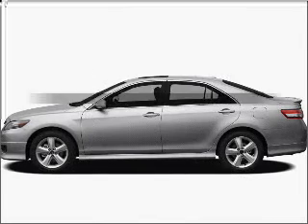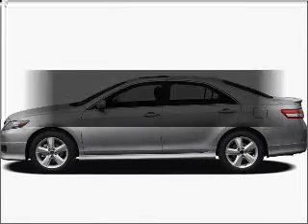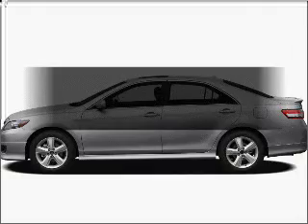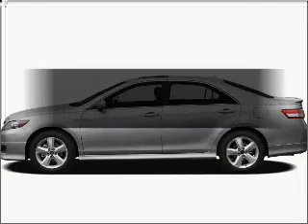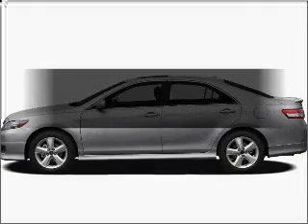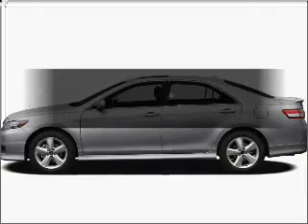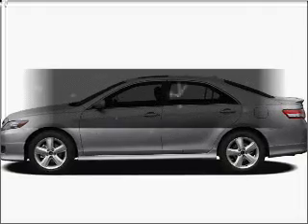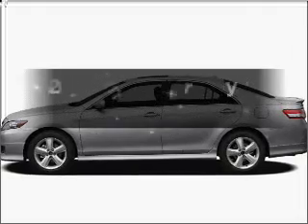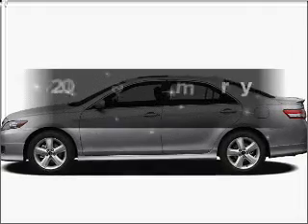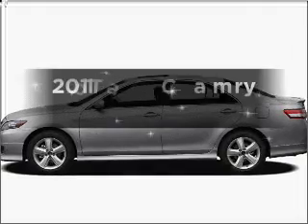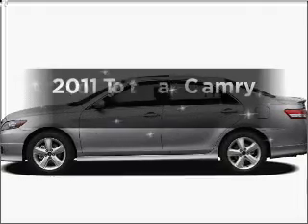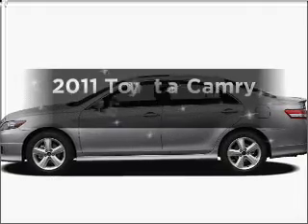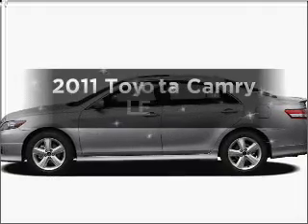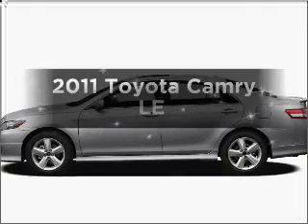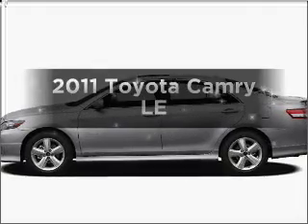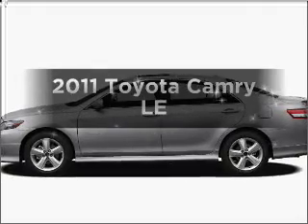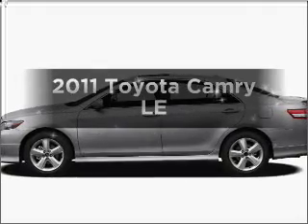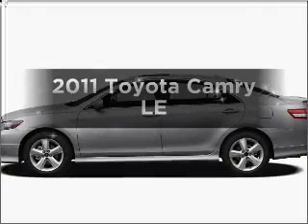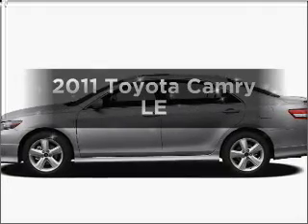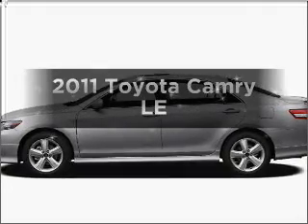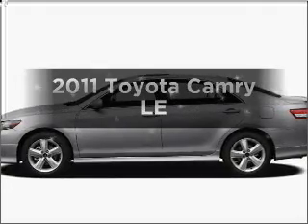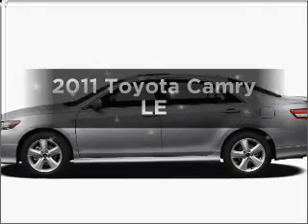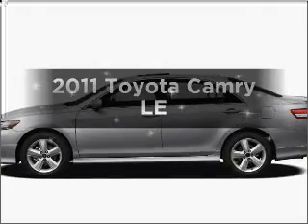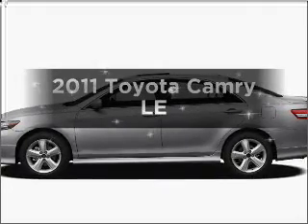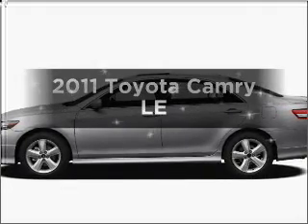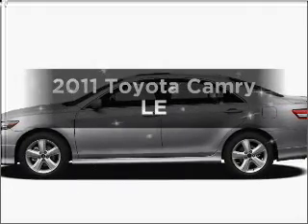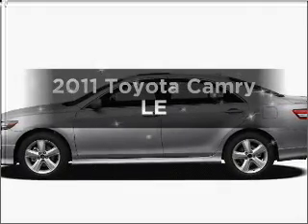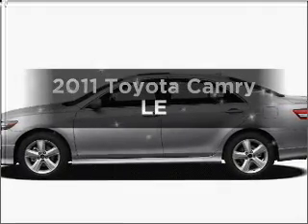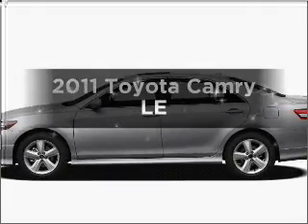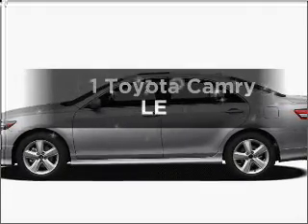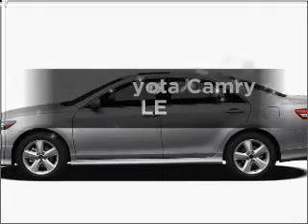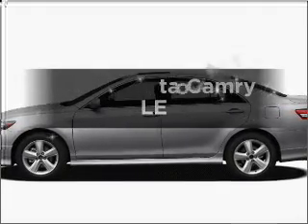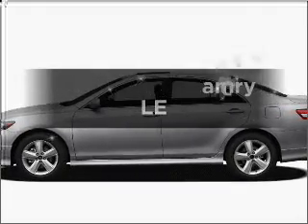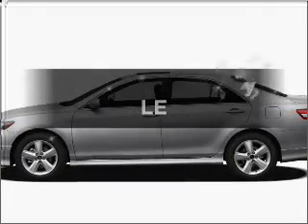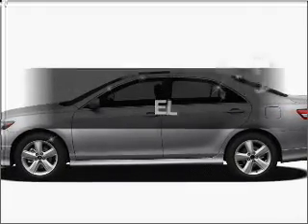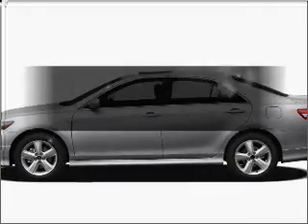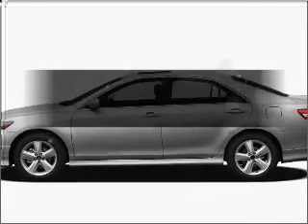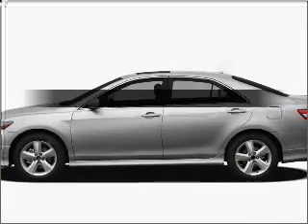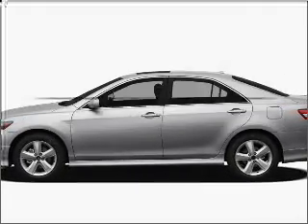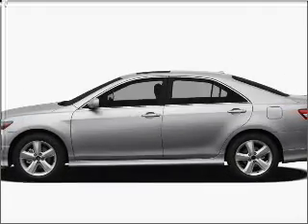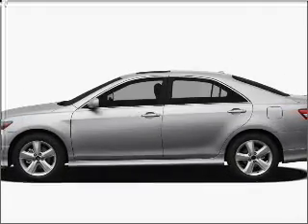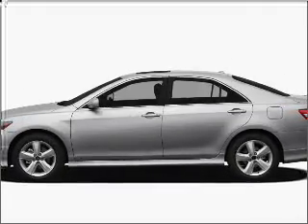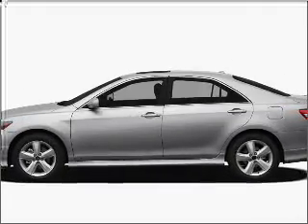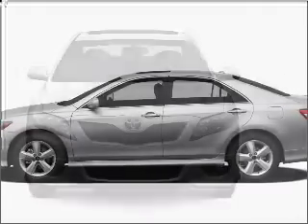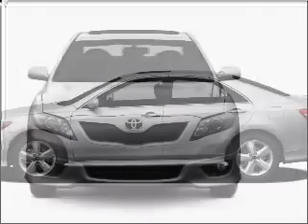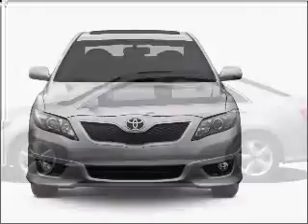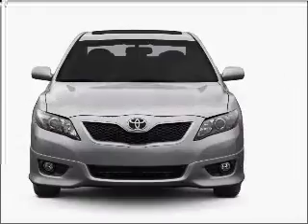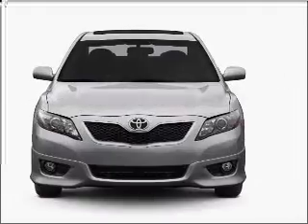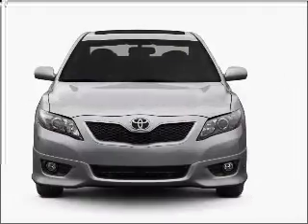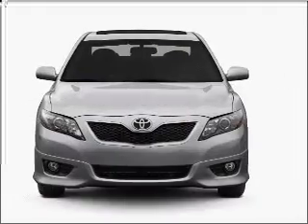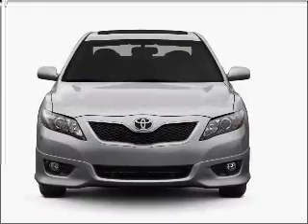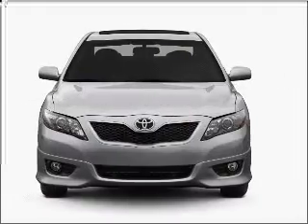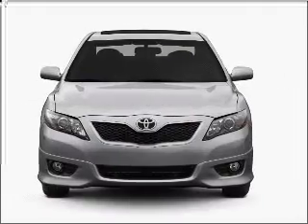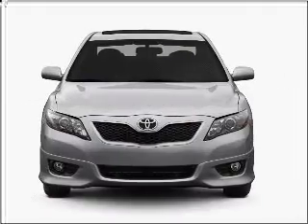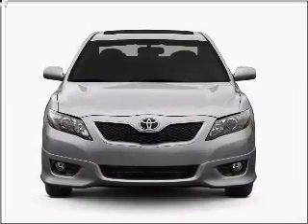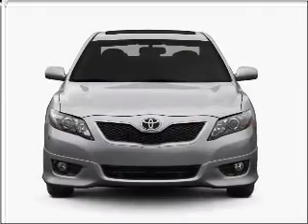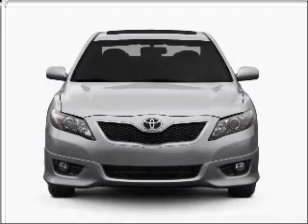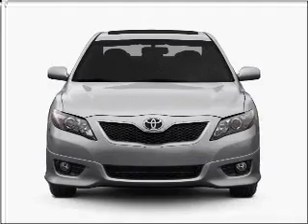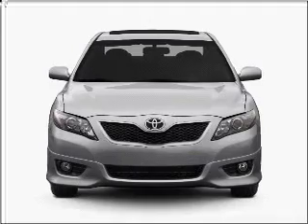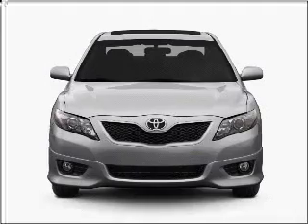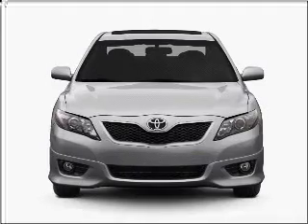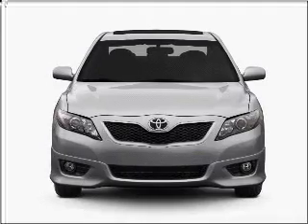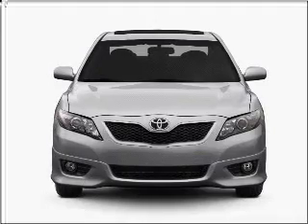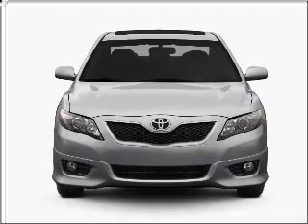Check out this 2011 Toyota Camry. If you're looking for a first-rate auto, this one could be yours today.